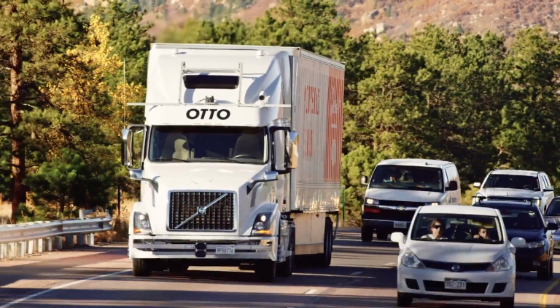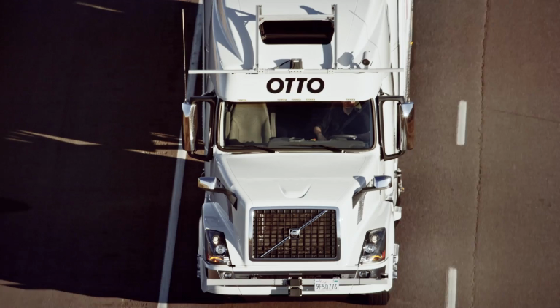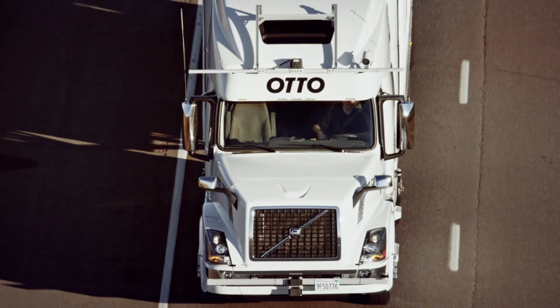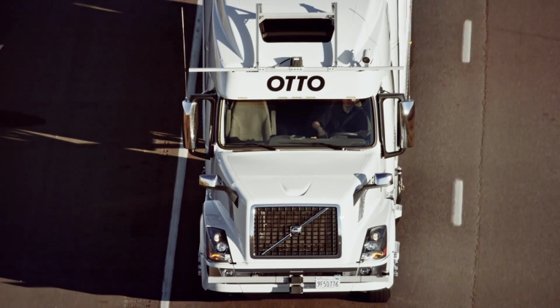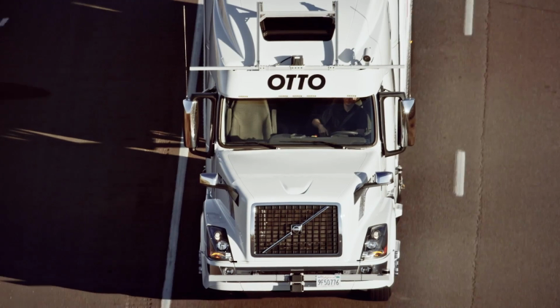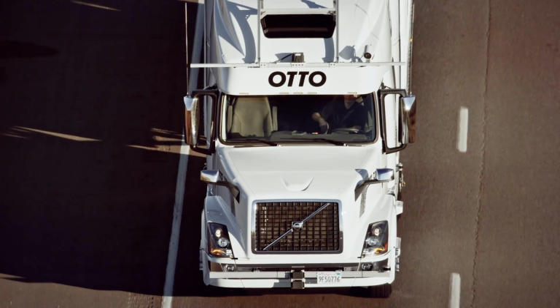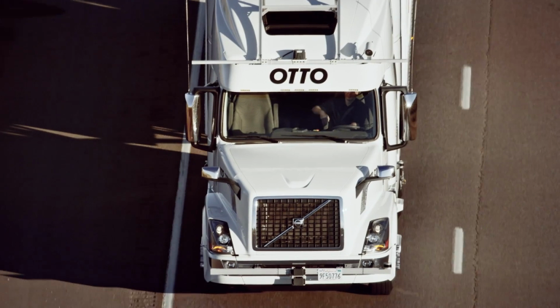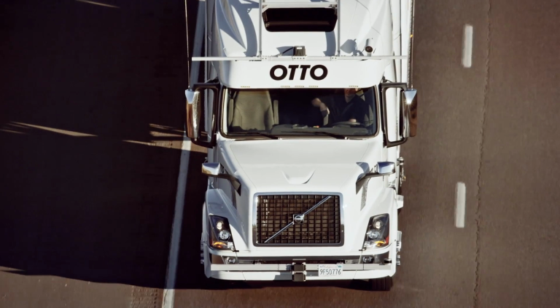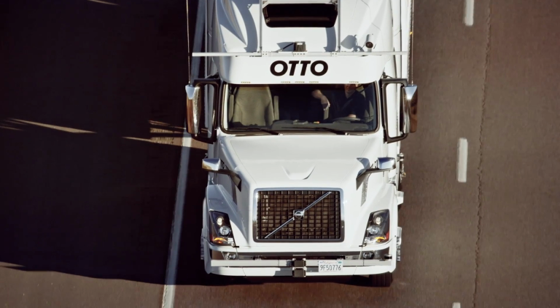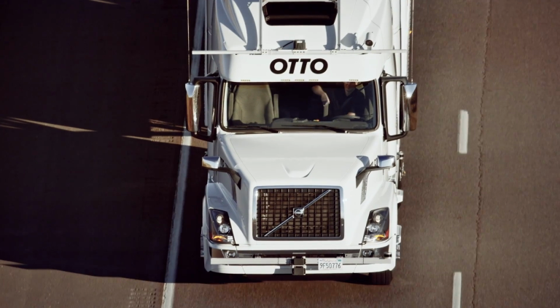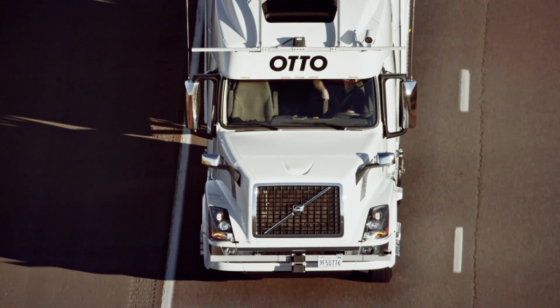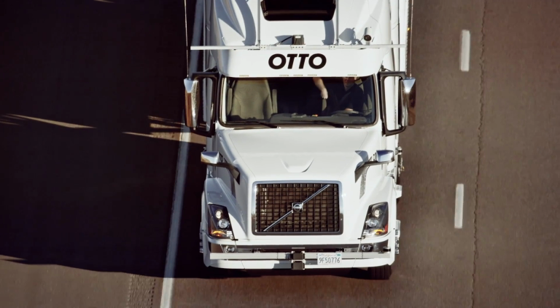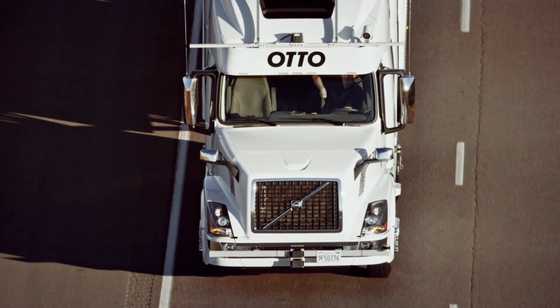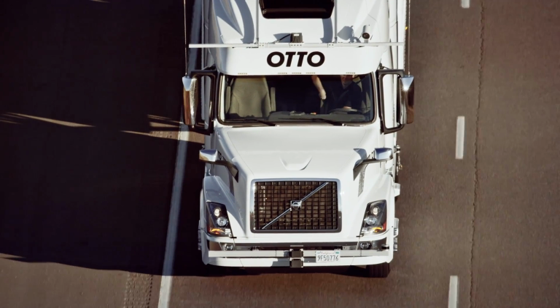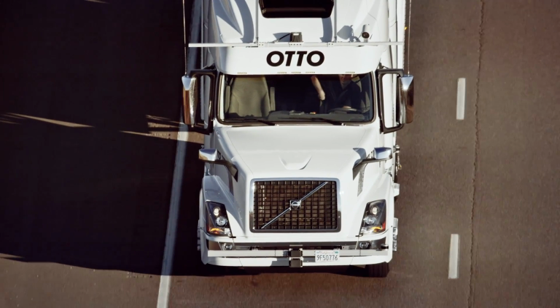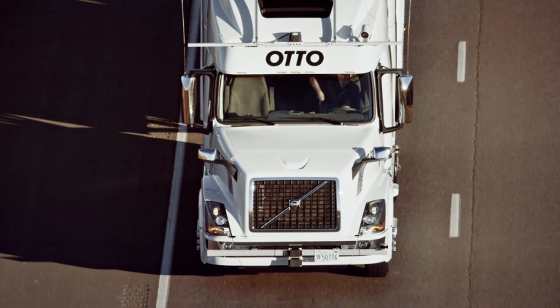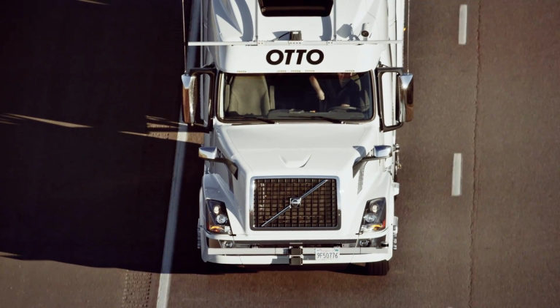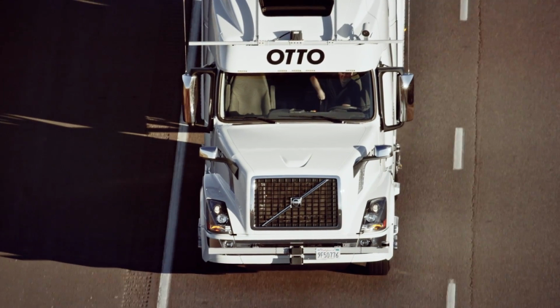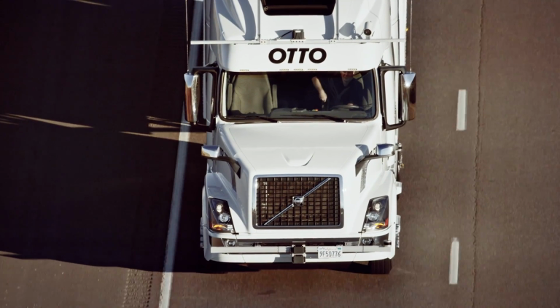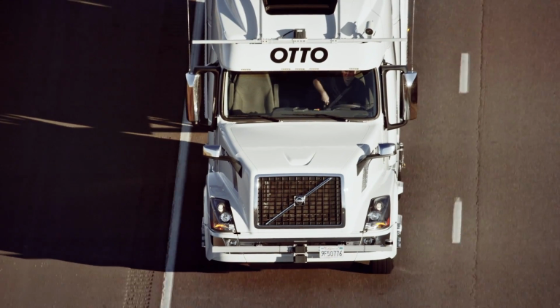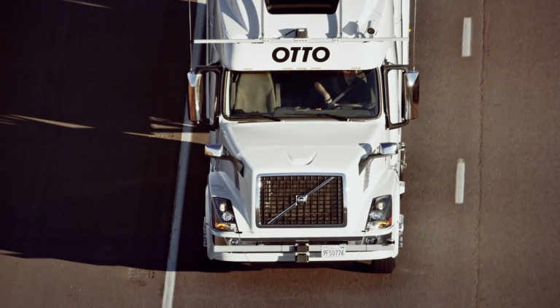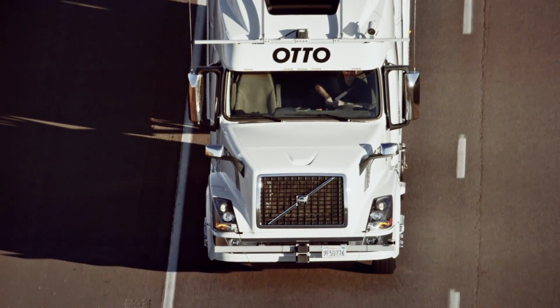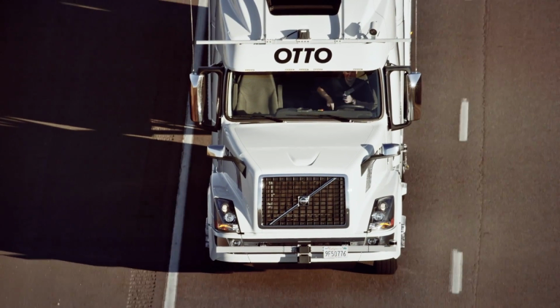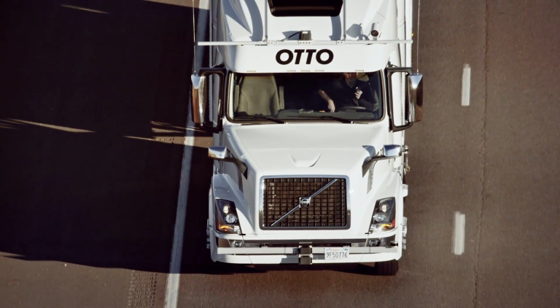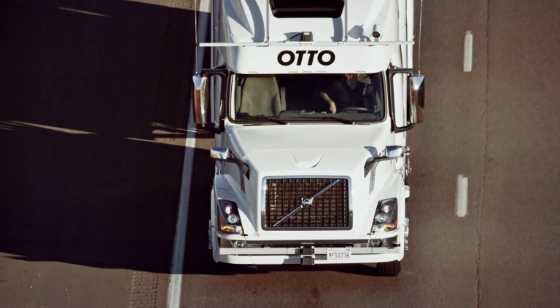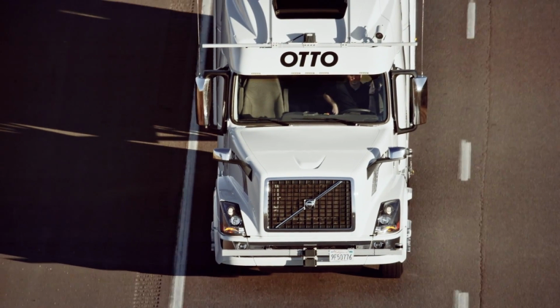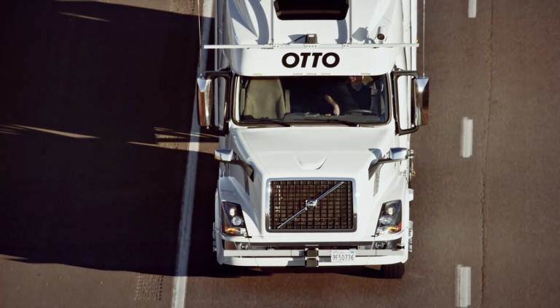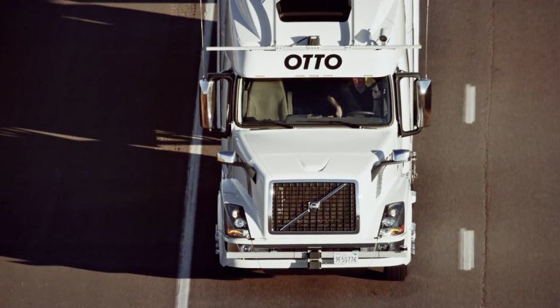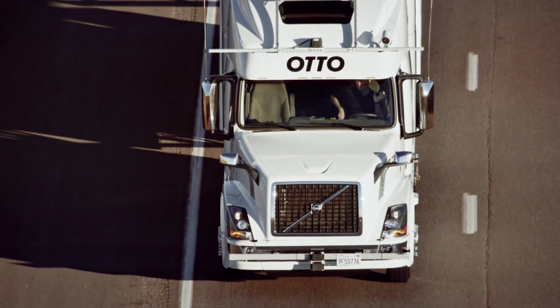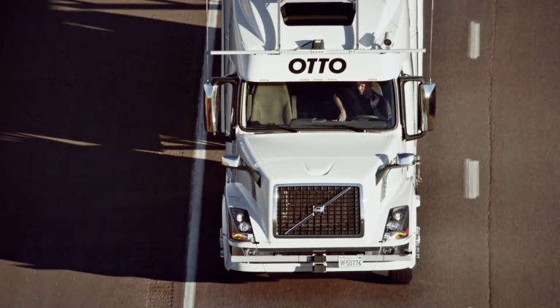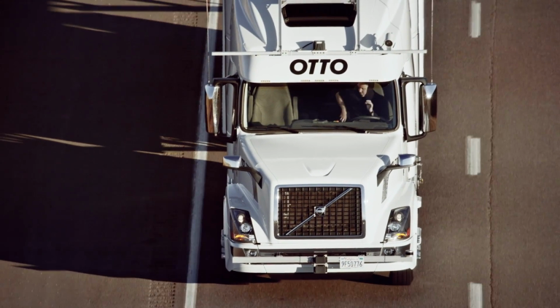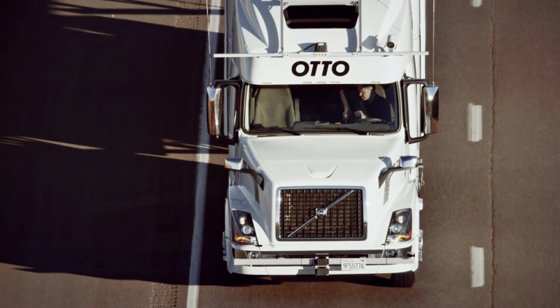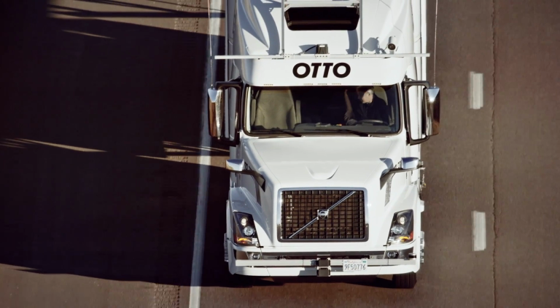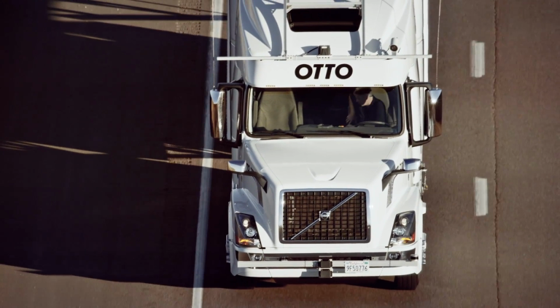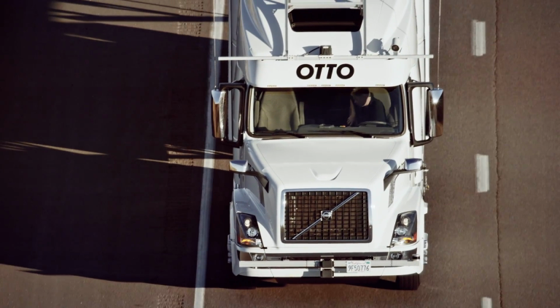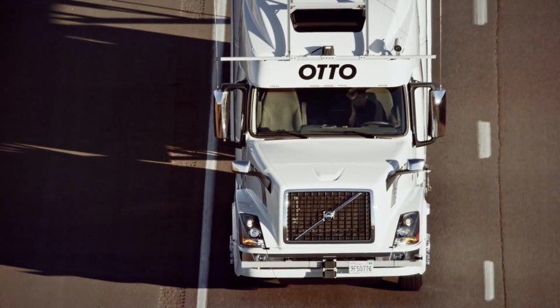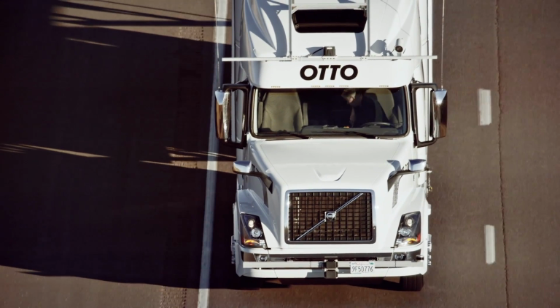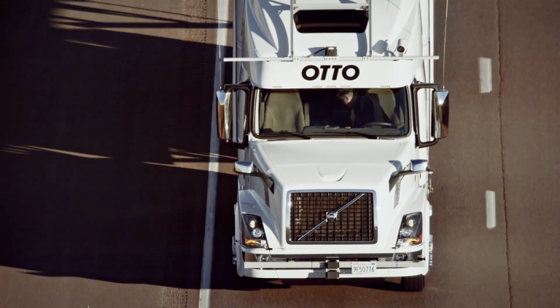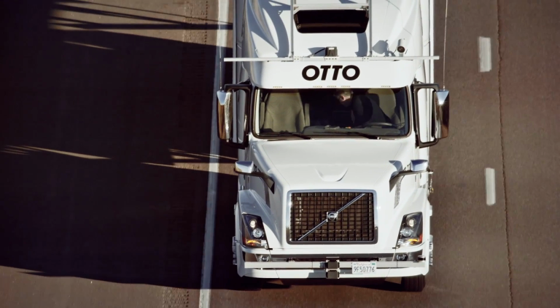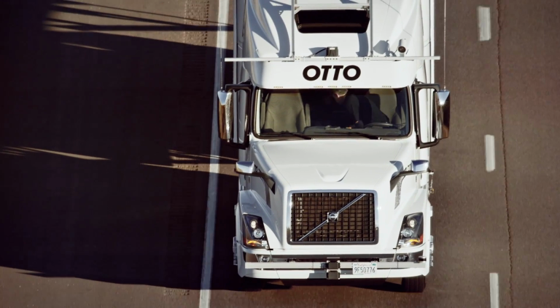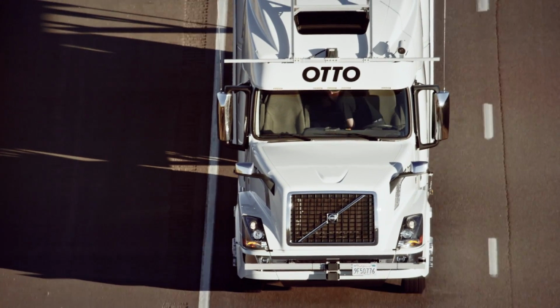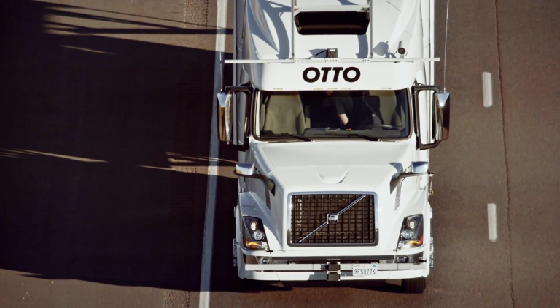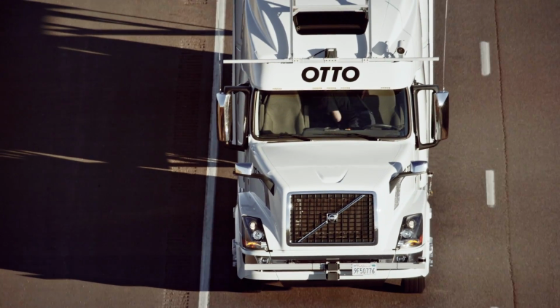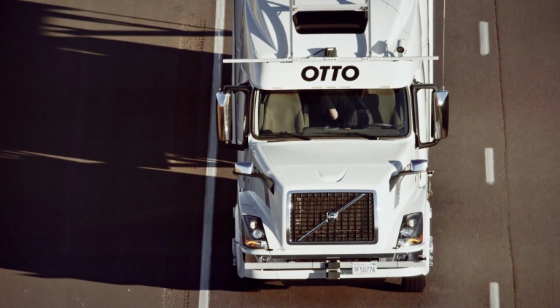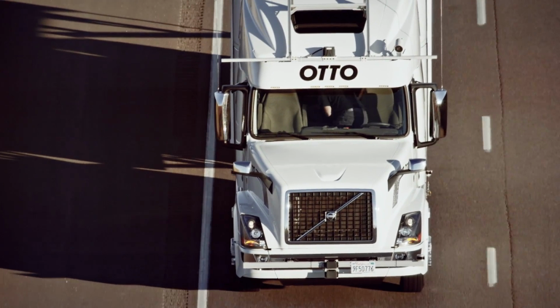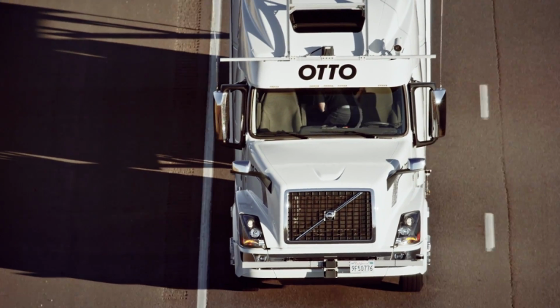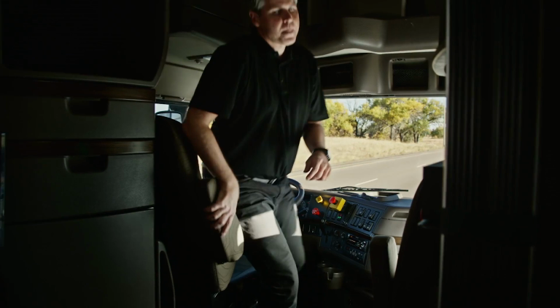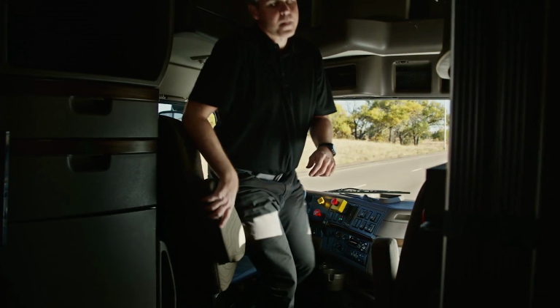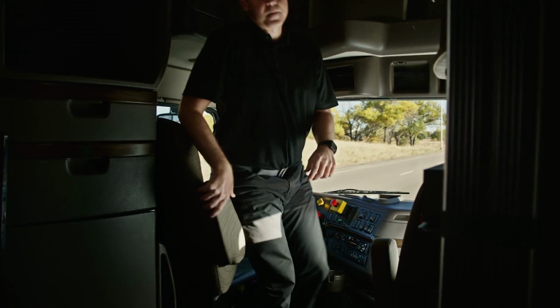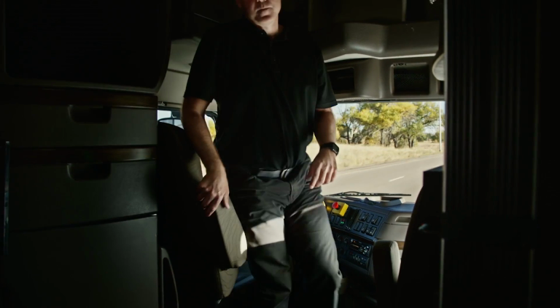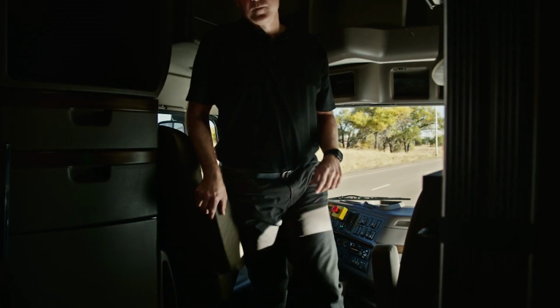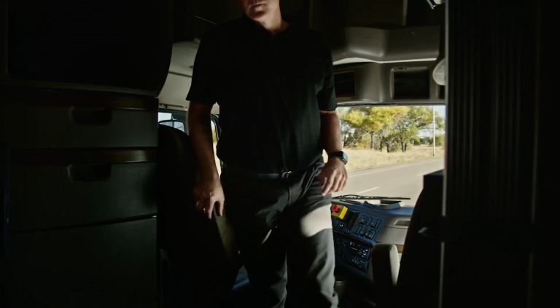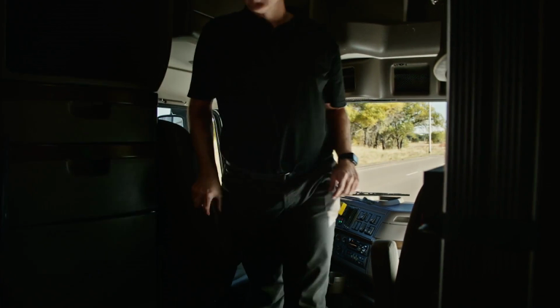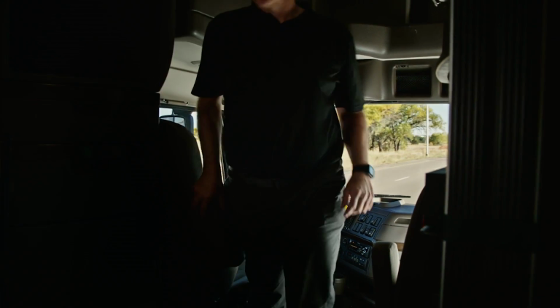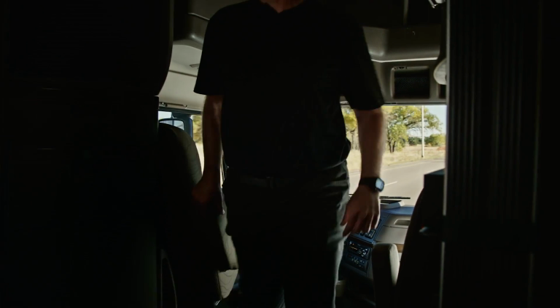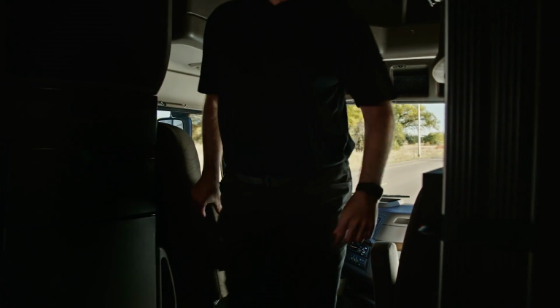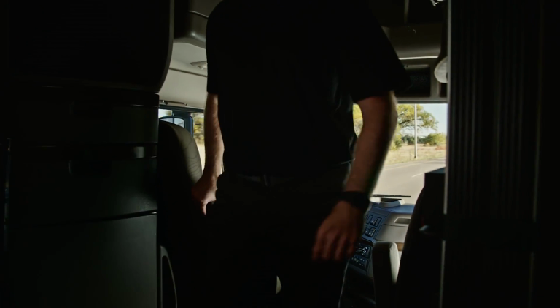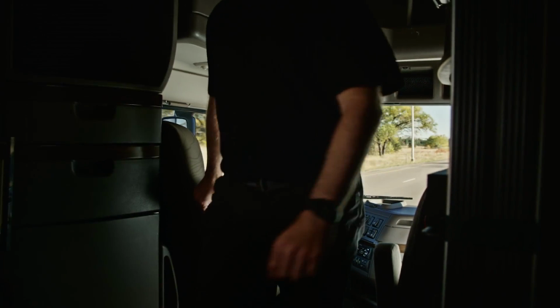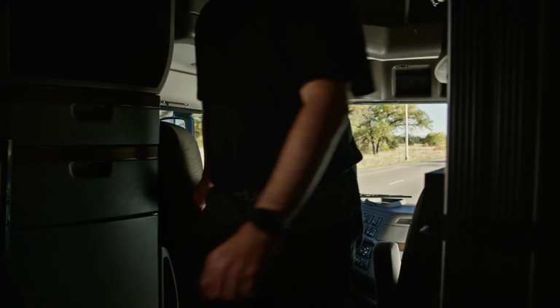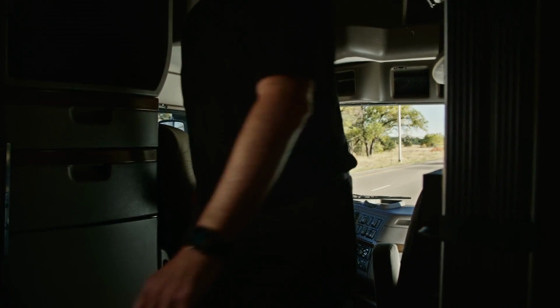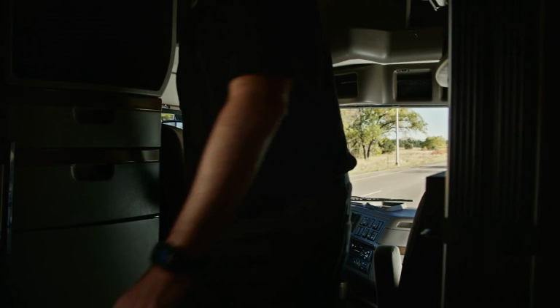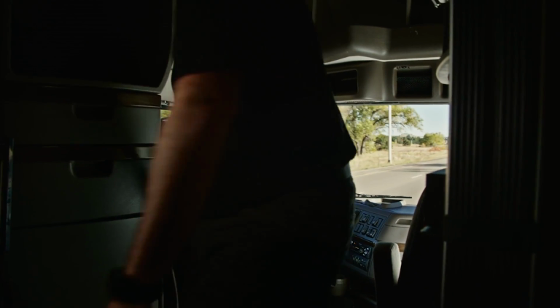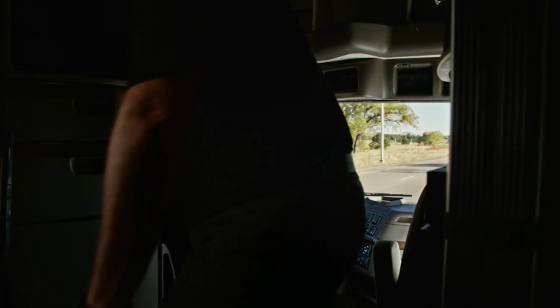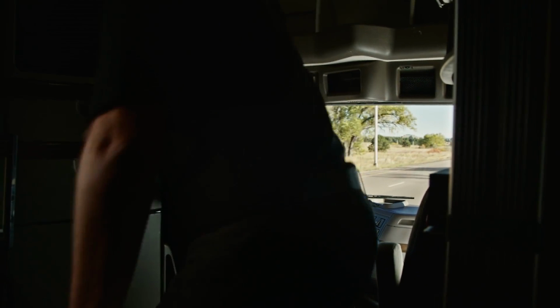The human drove the truck onto the highway, flipped on self-driving mode, and spent the next two hours of interstate chilling in the backseat.